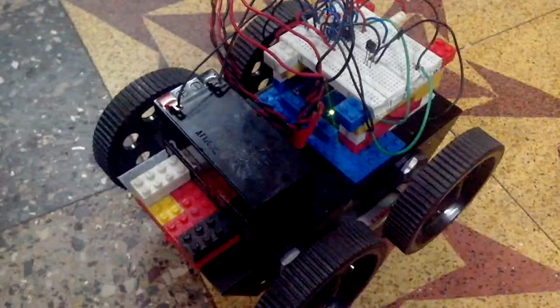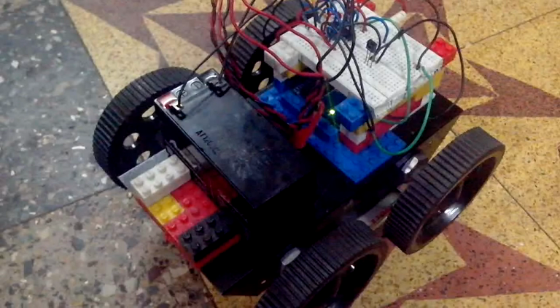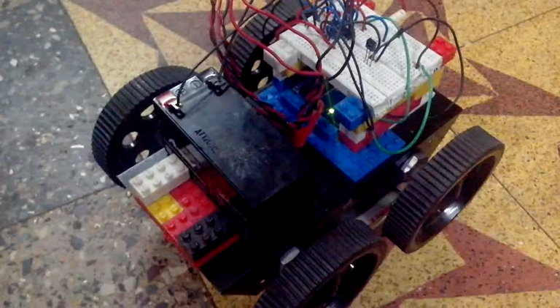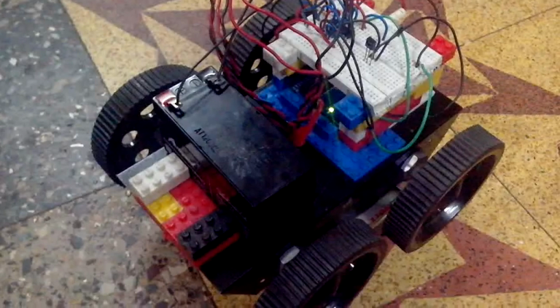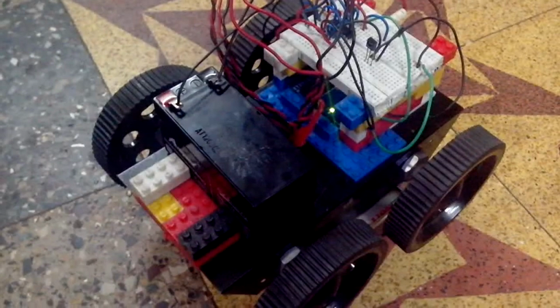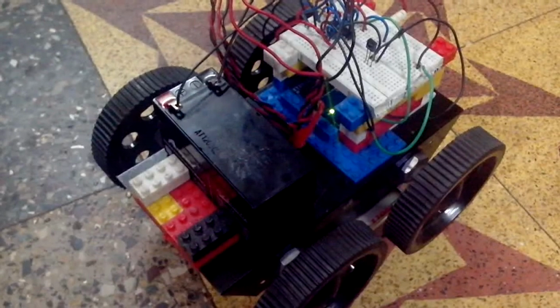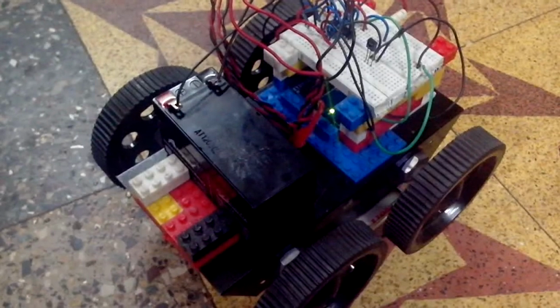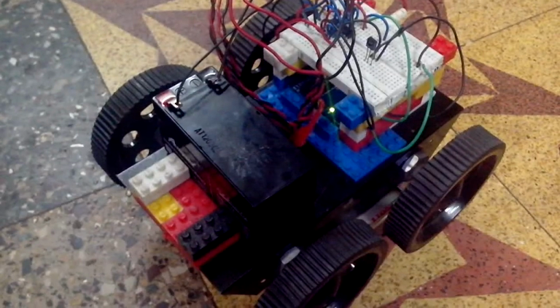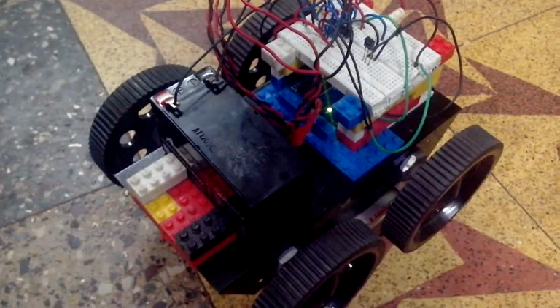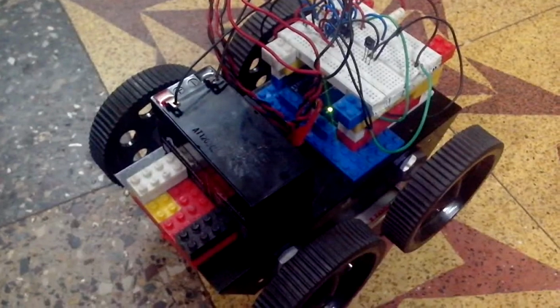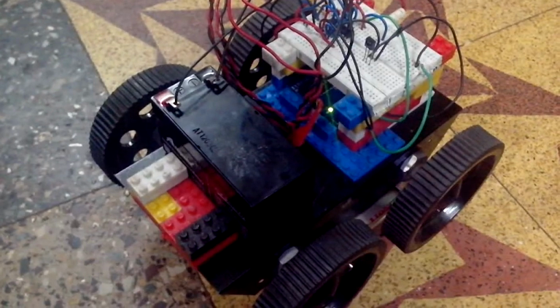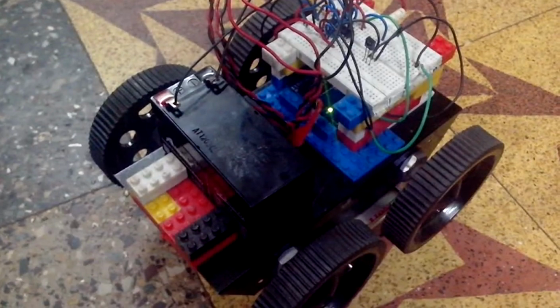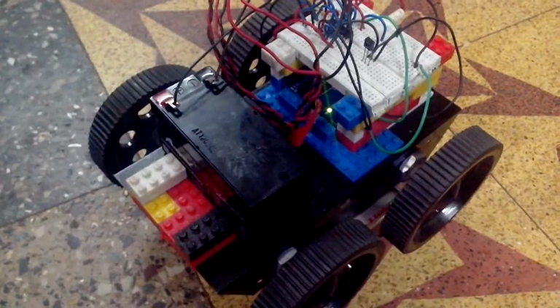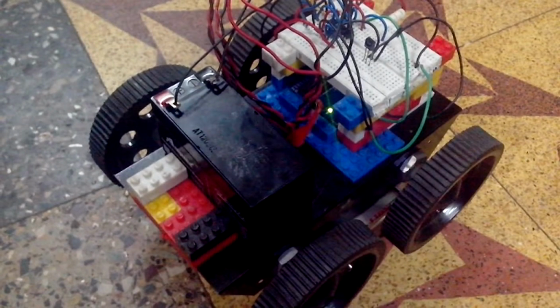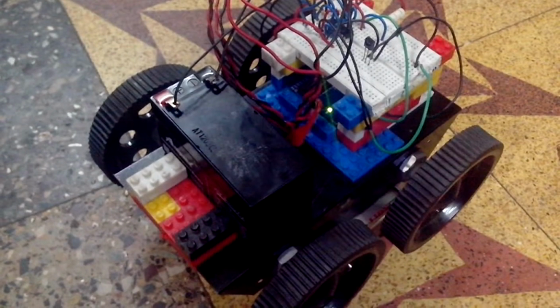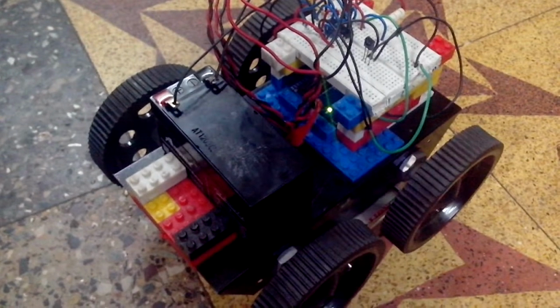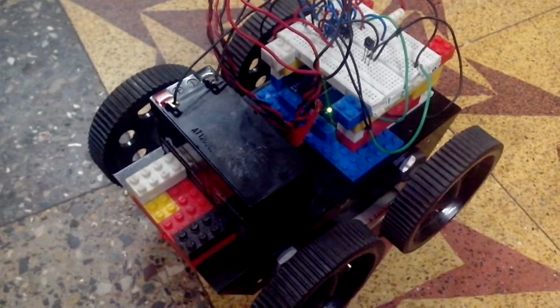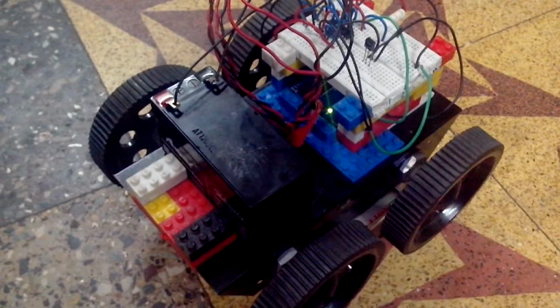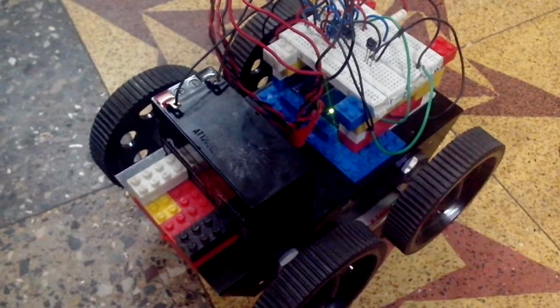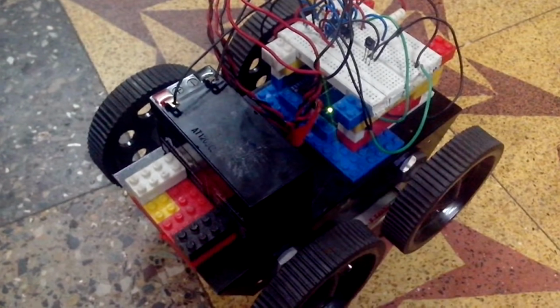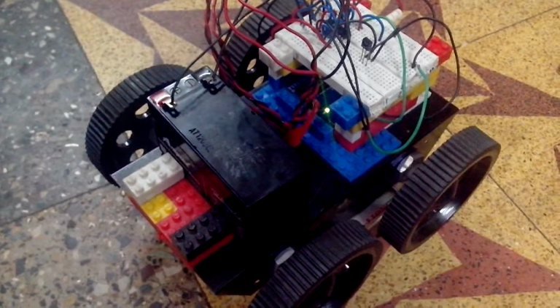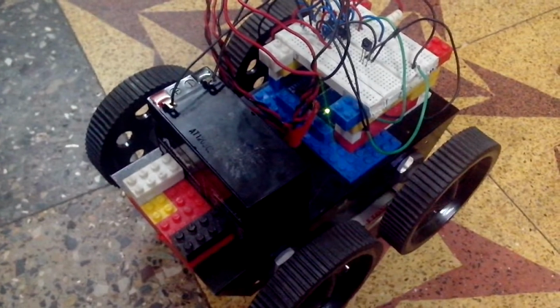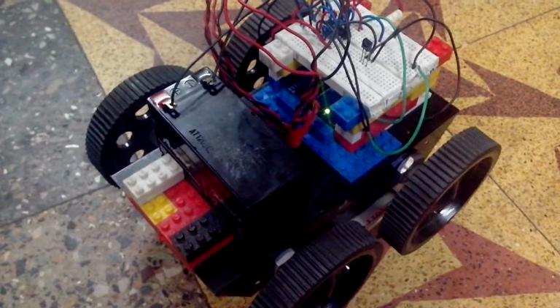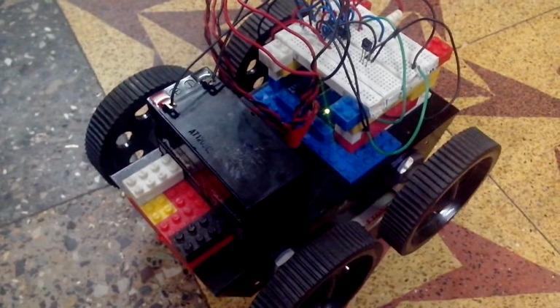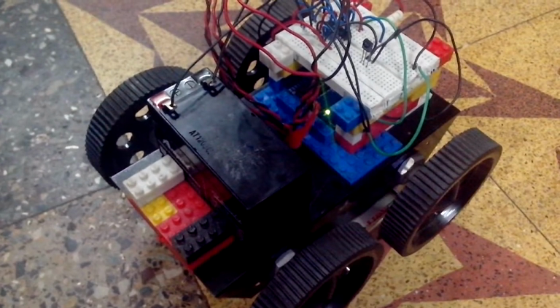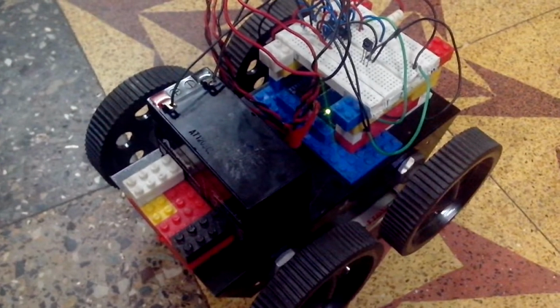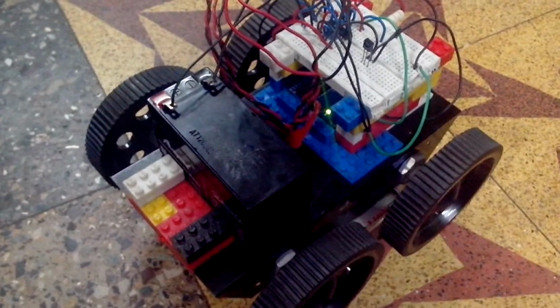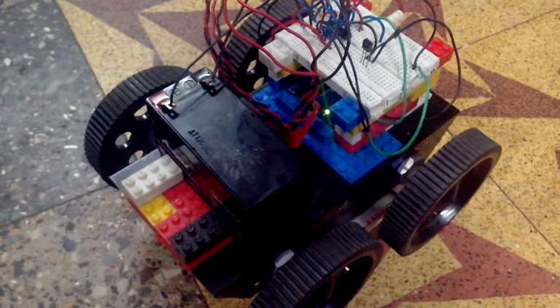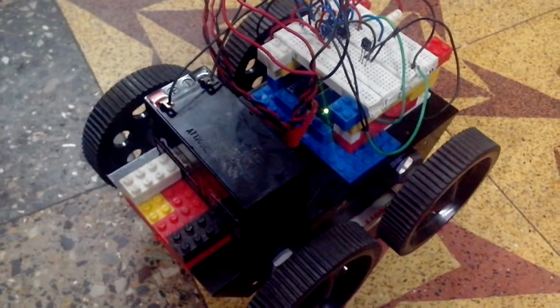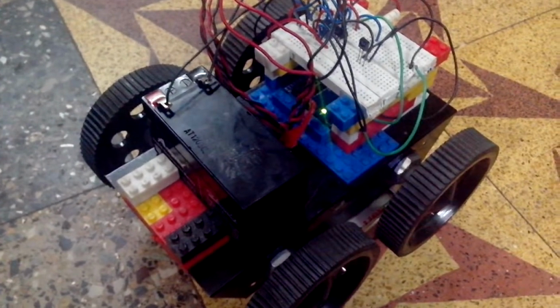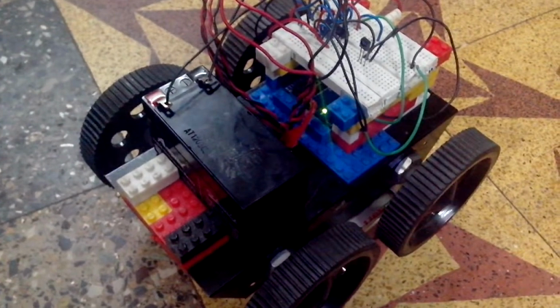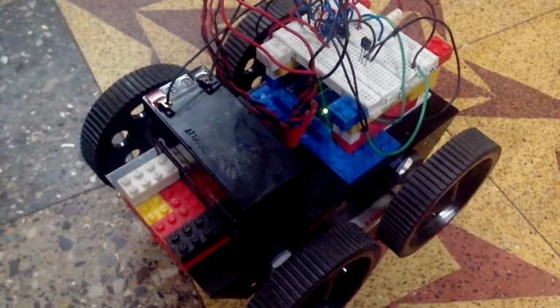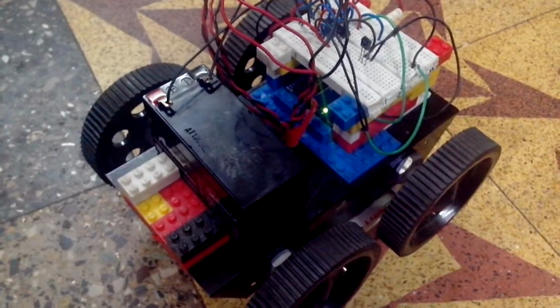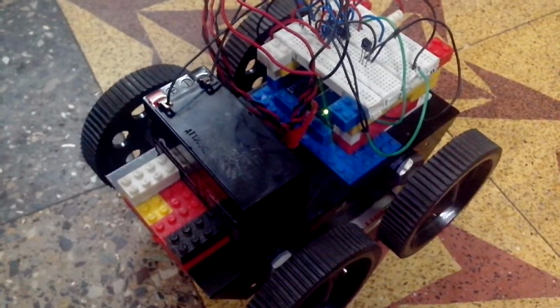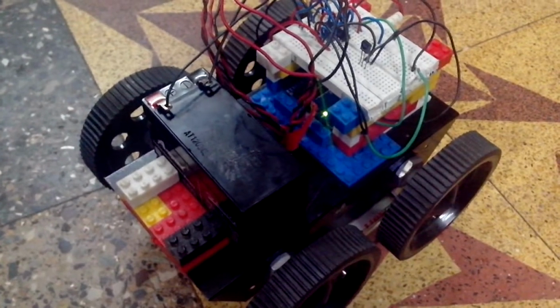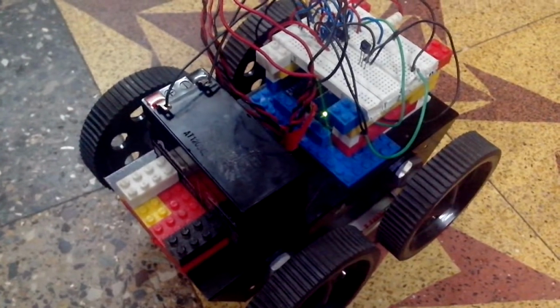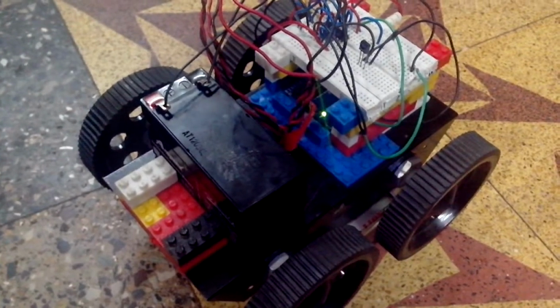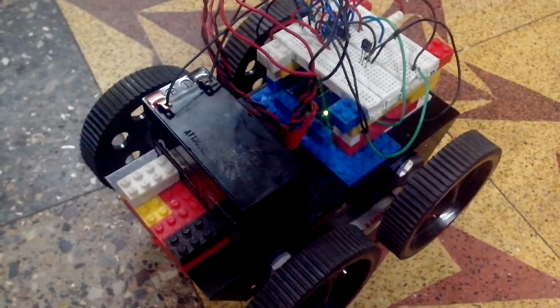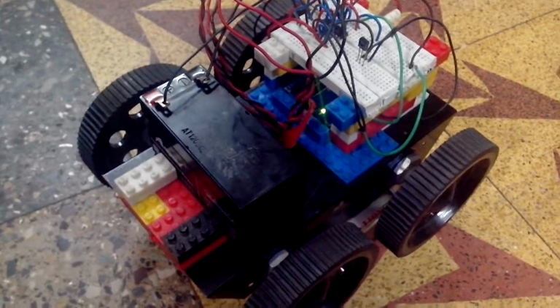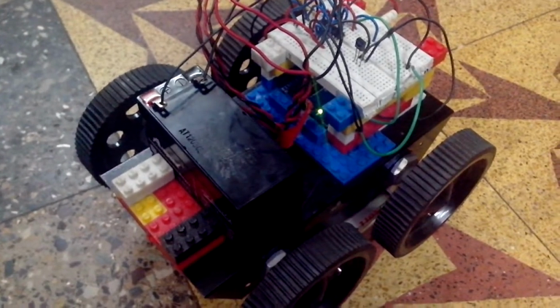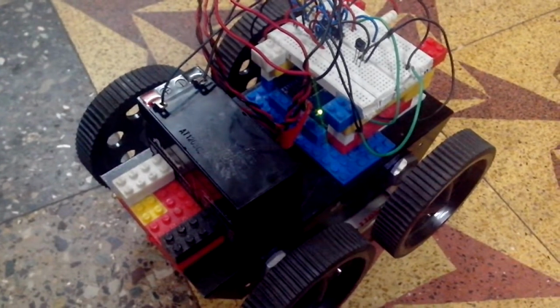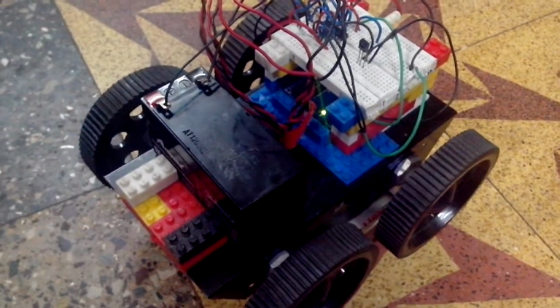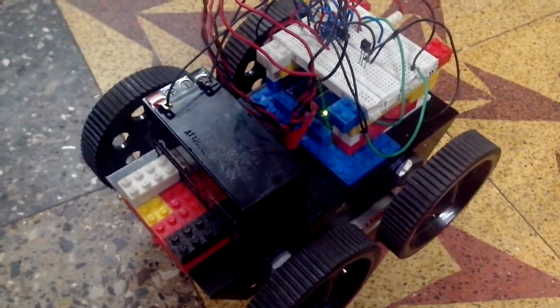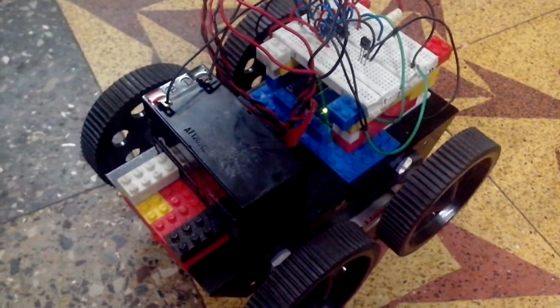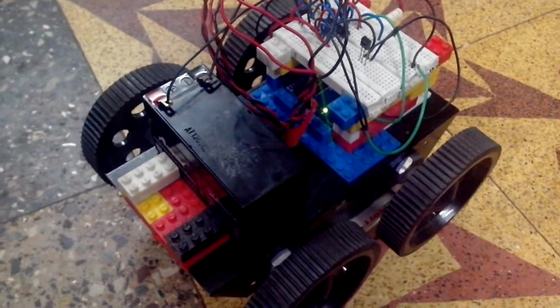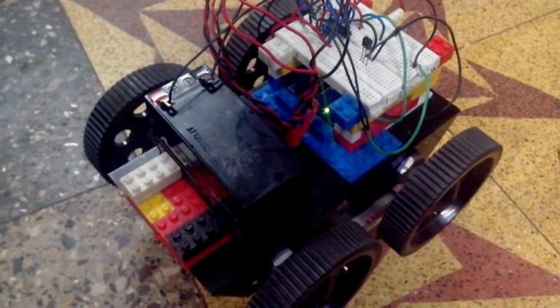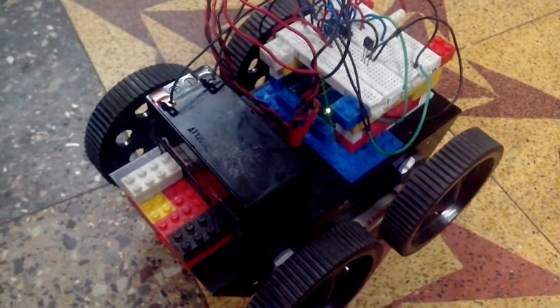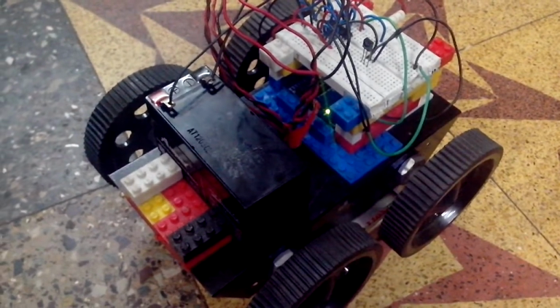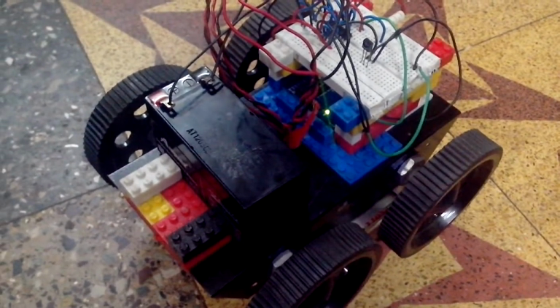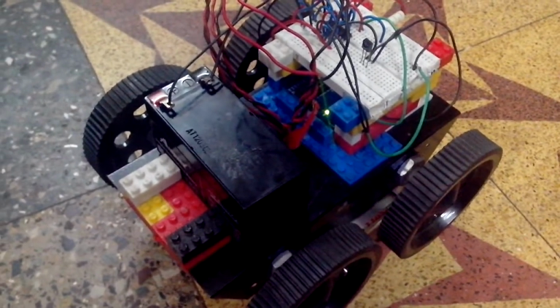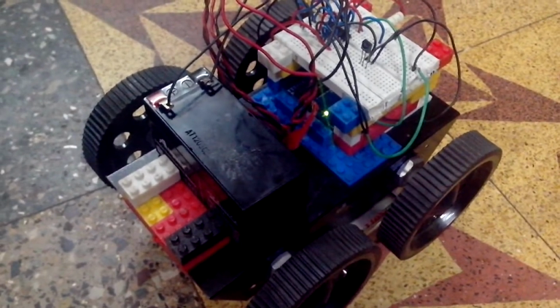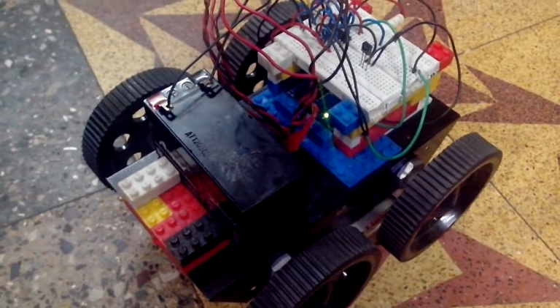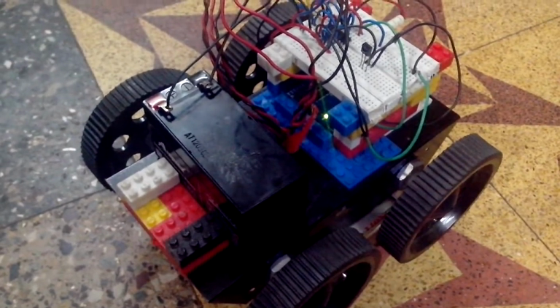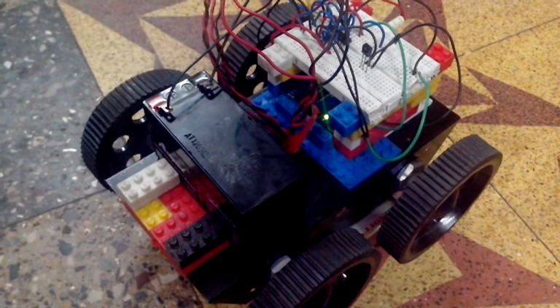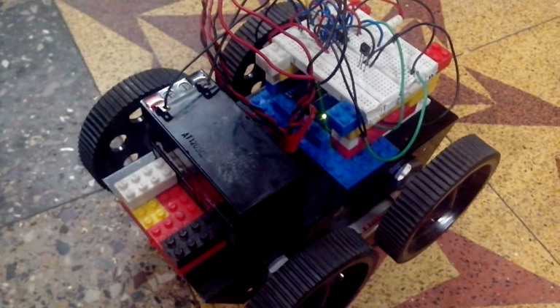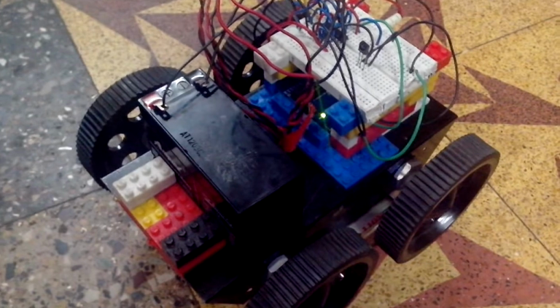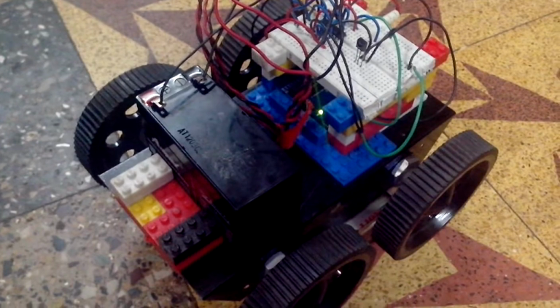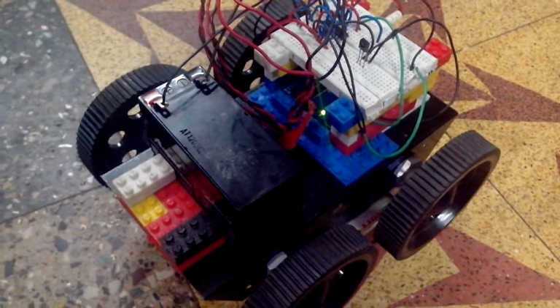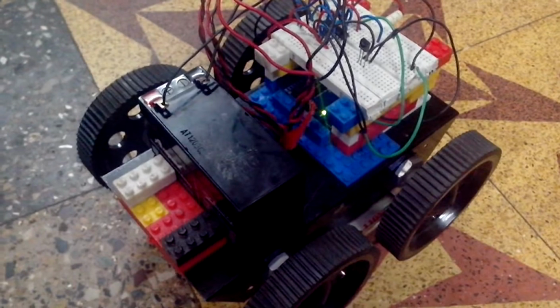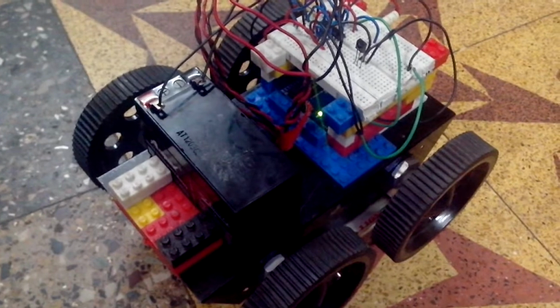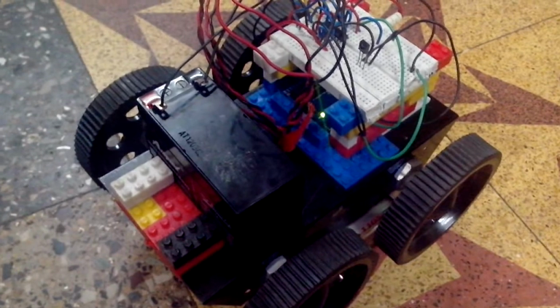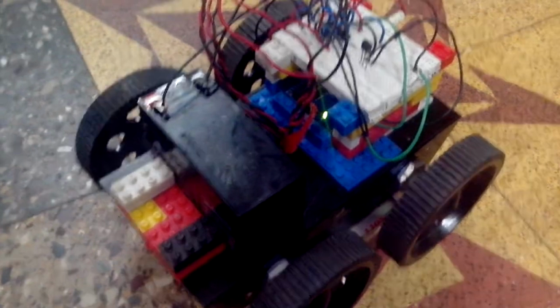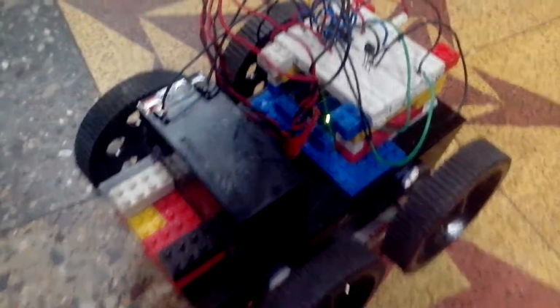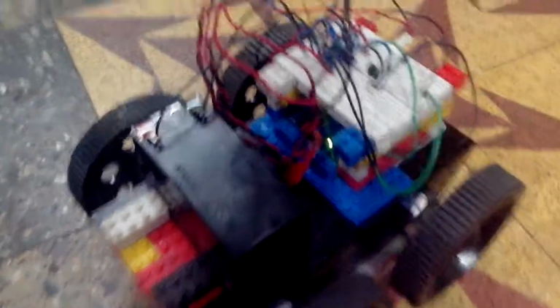Hi guys, in this video I will give a detailed explanation of the RC car that I have built using the Arduino UNO.